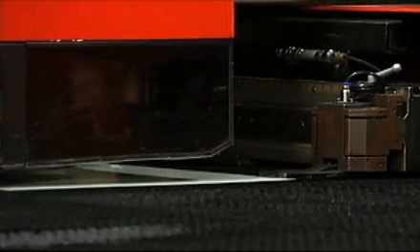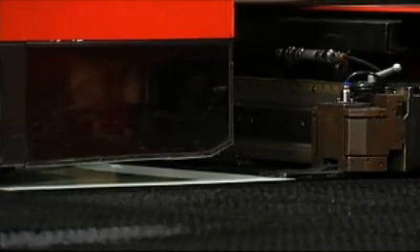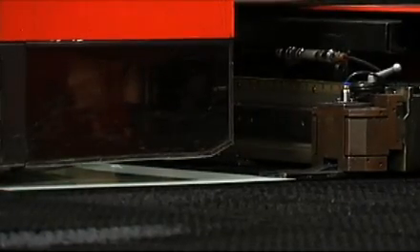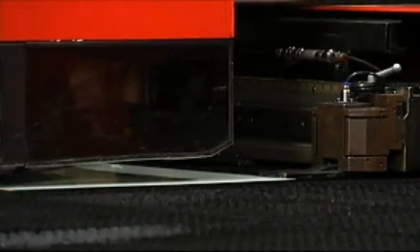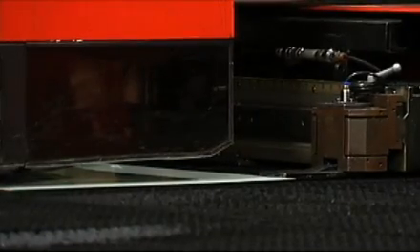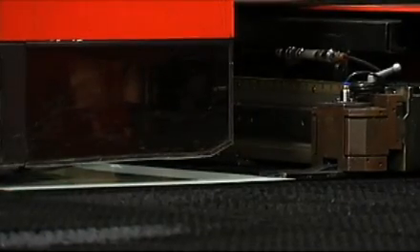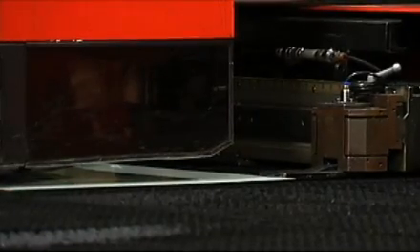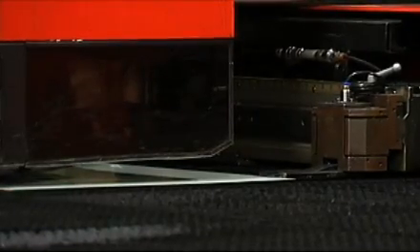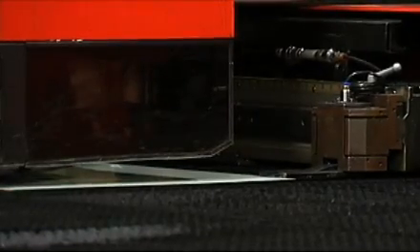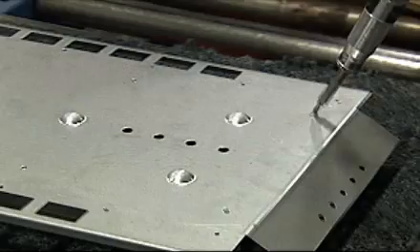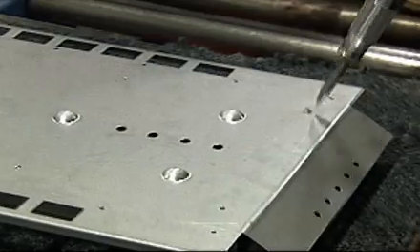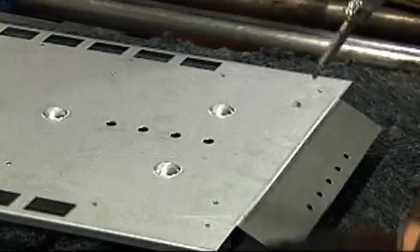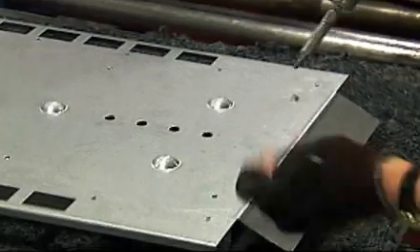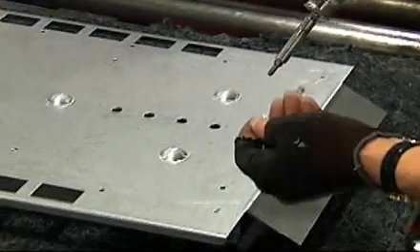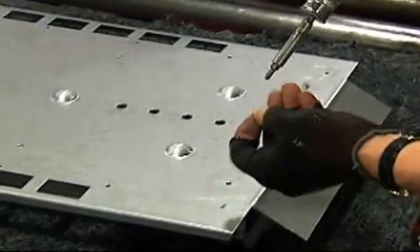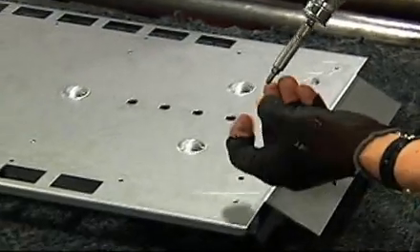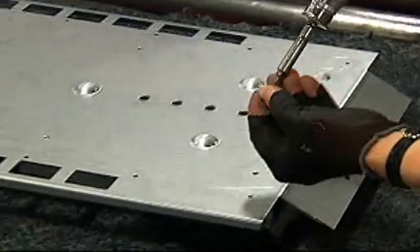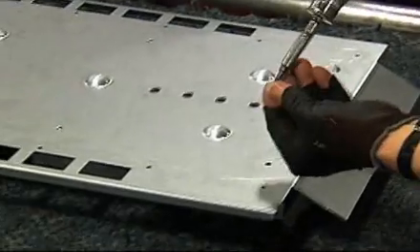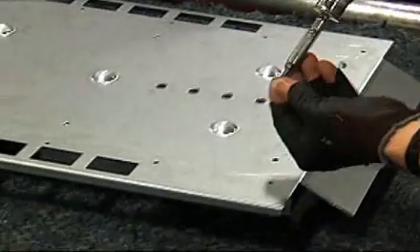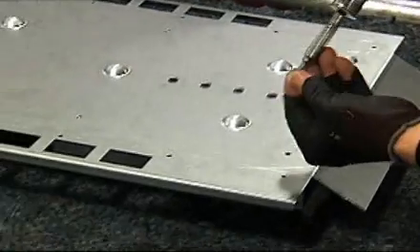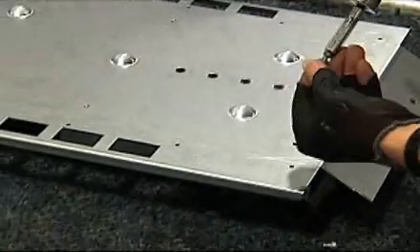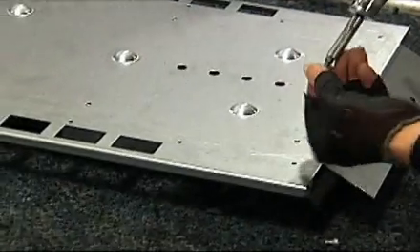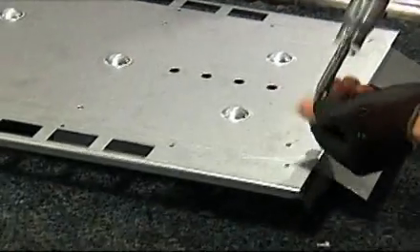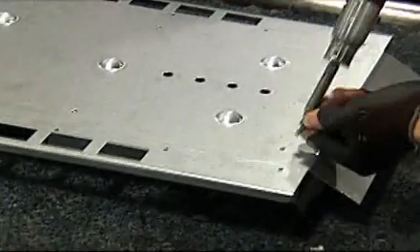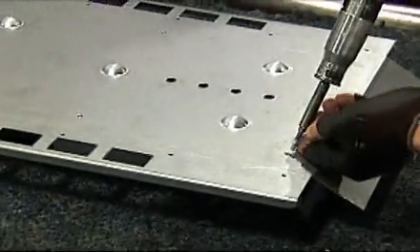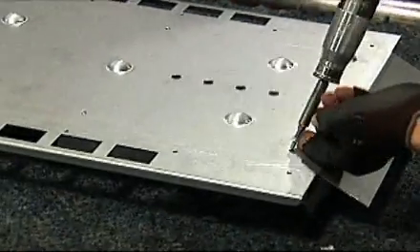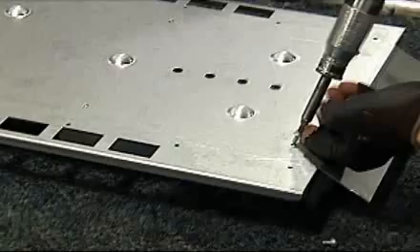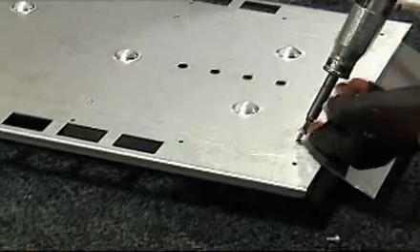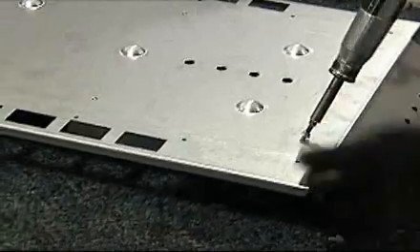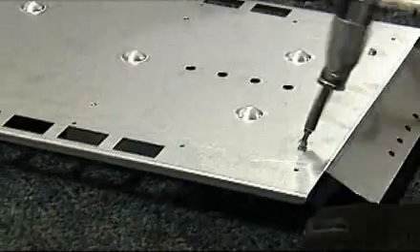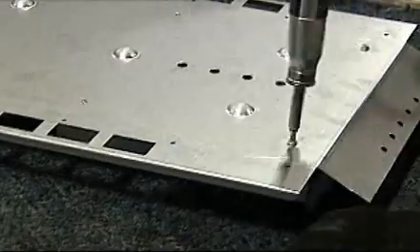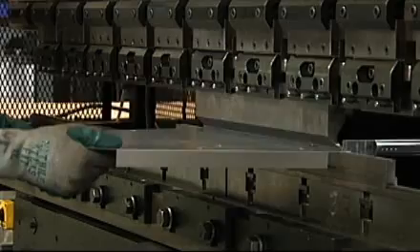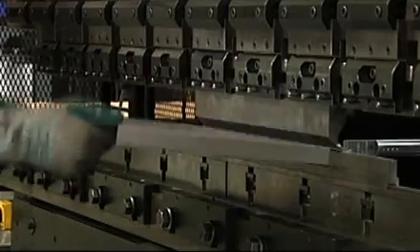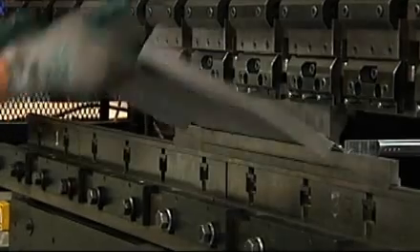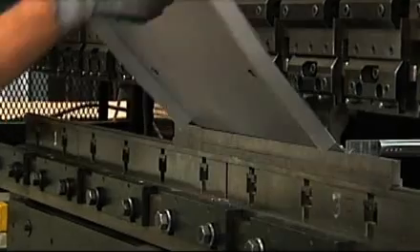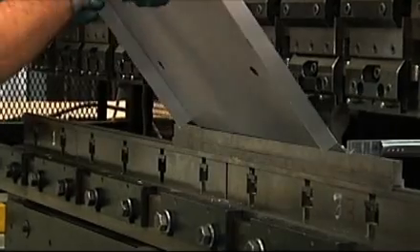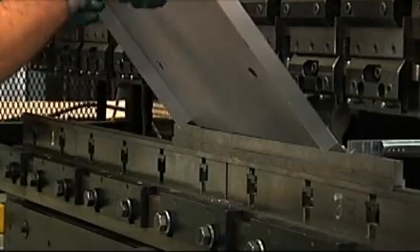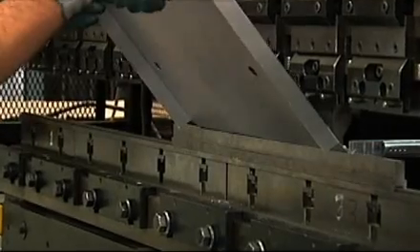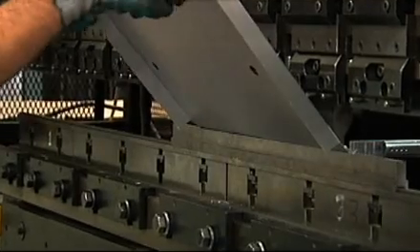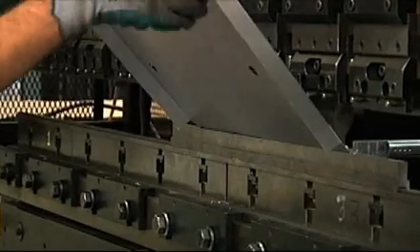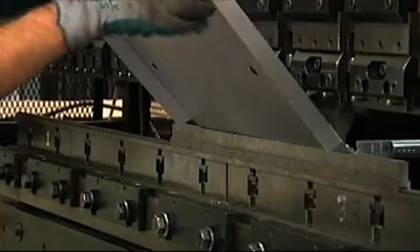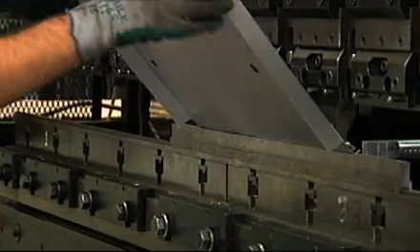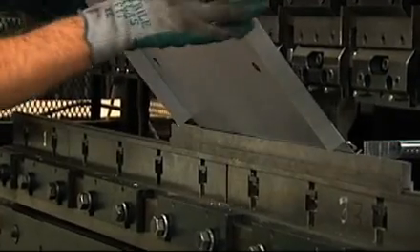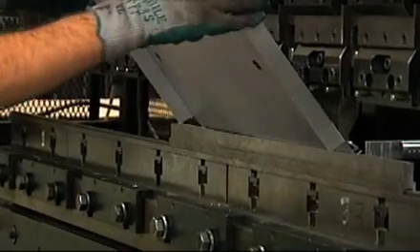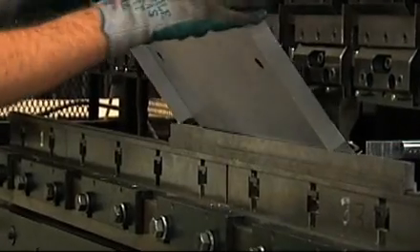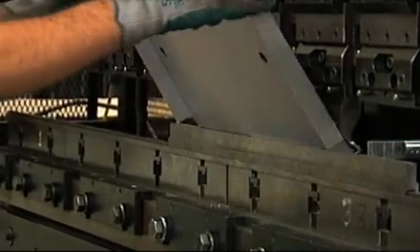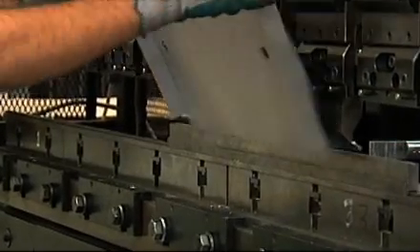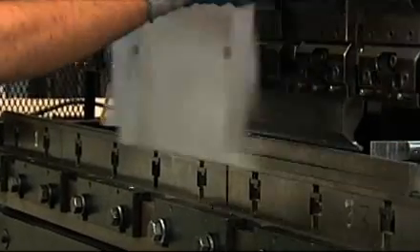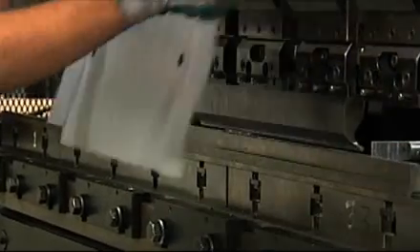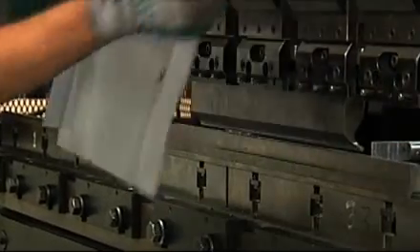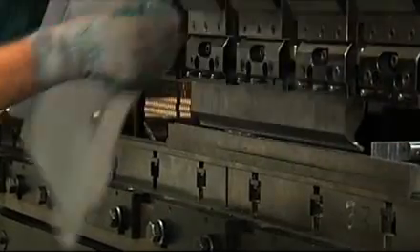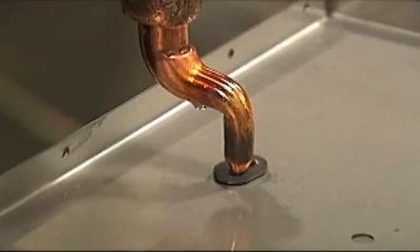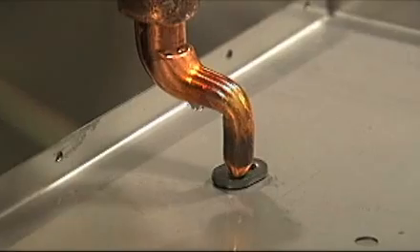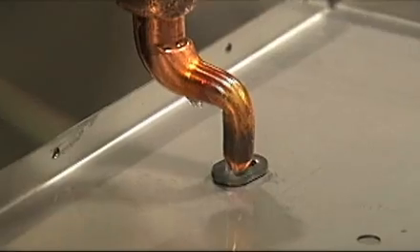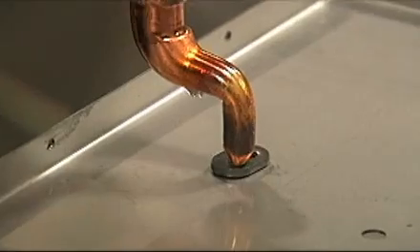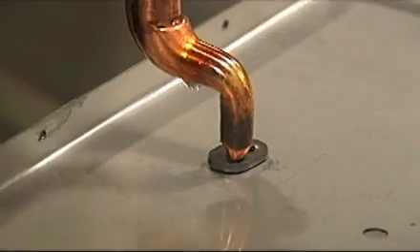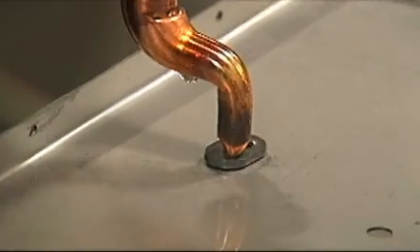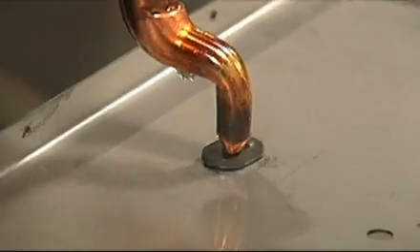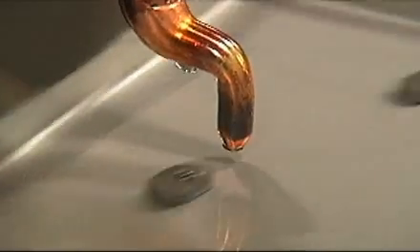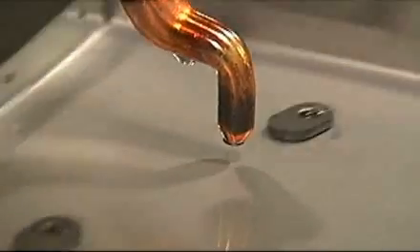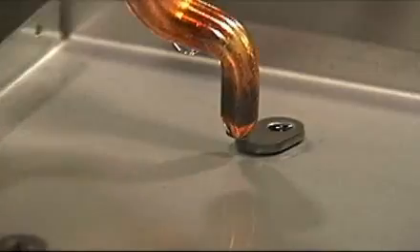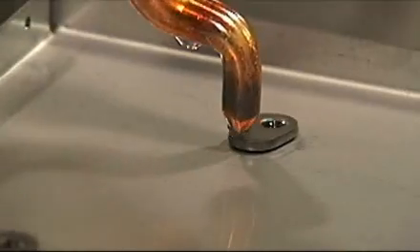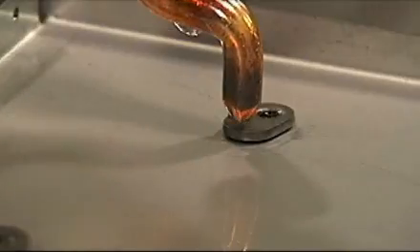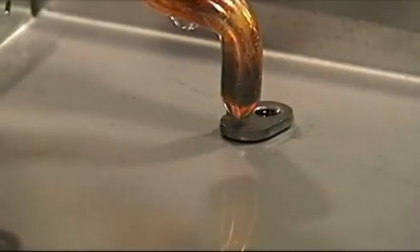When the pieces are done, you can lay out the pieces for fitting, bend them into shape, notch them, grind them, weld them, and polish them.